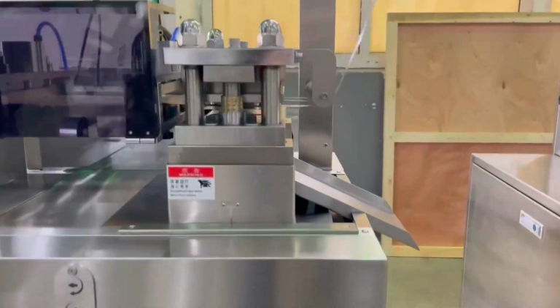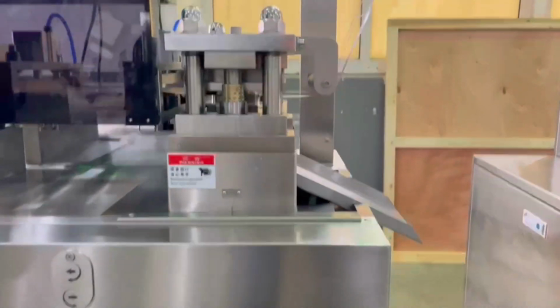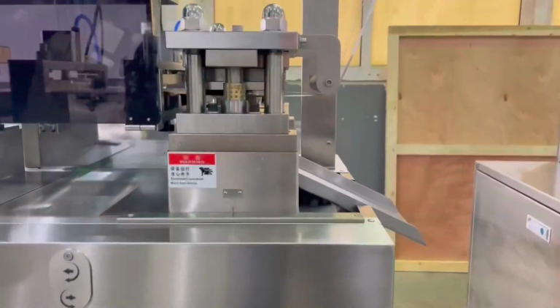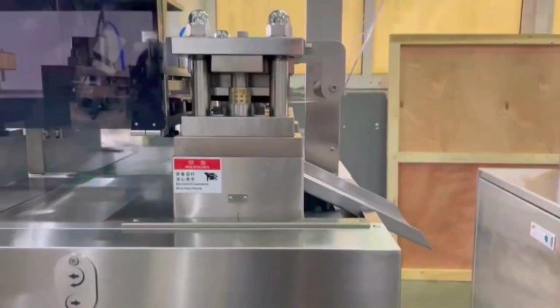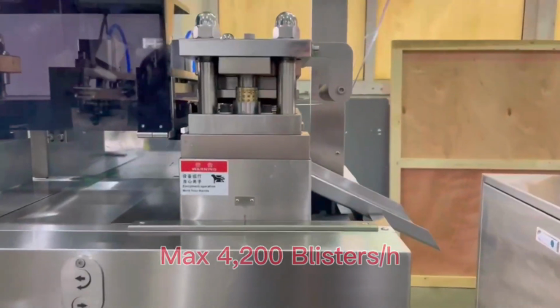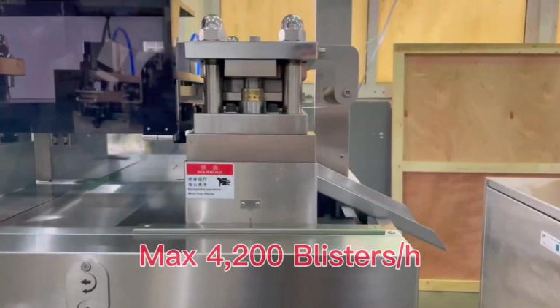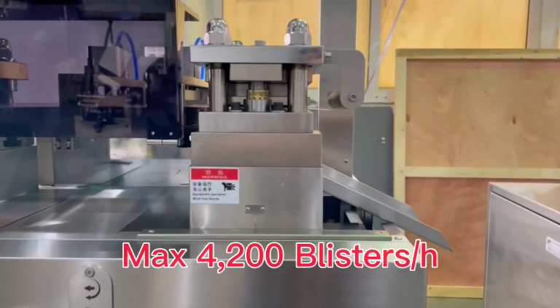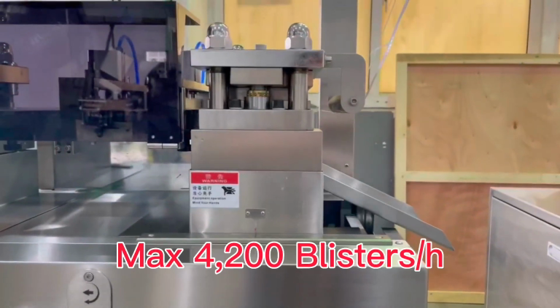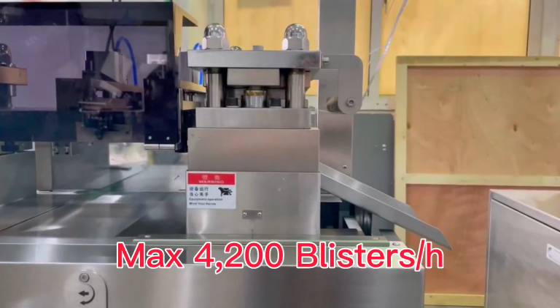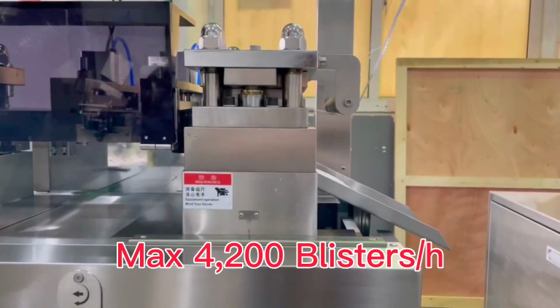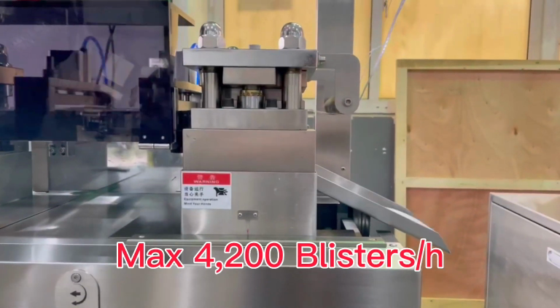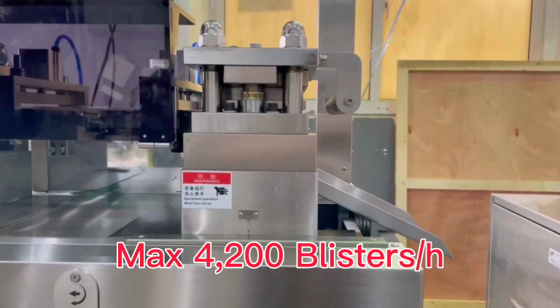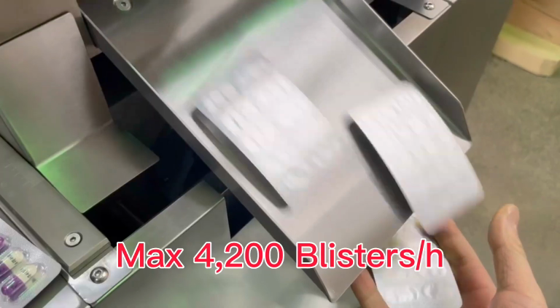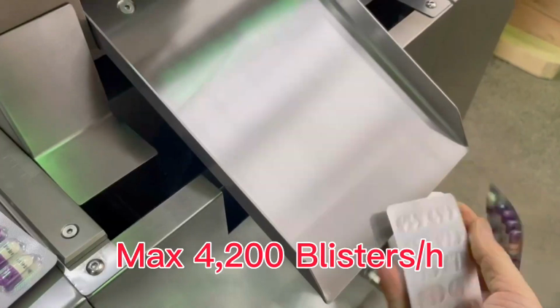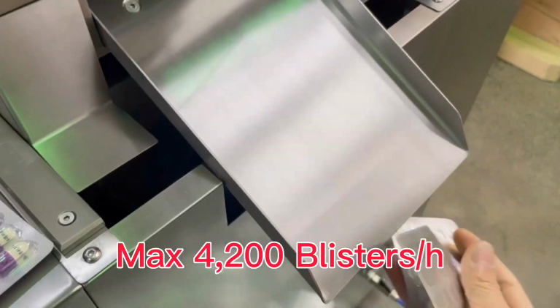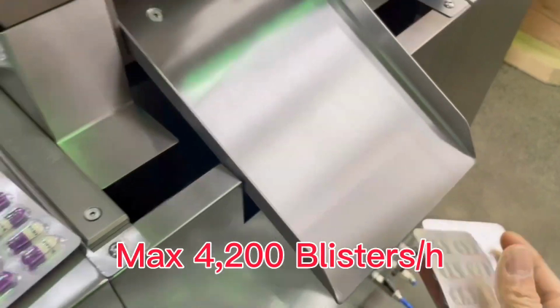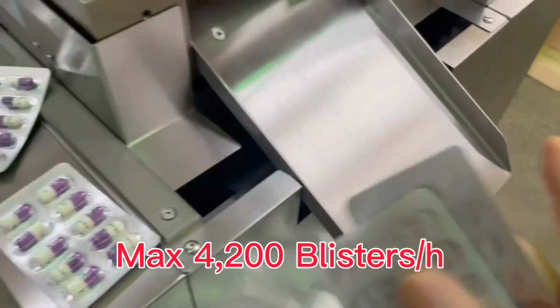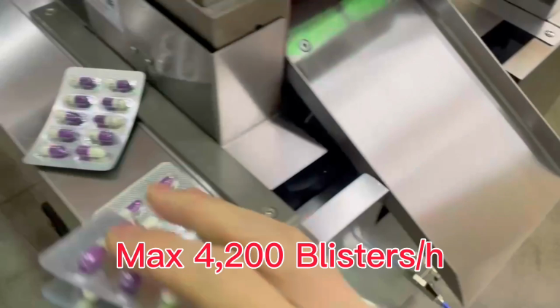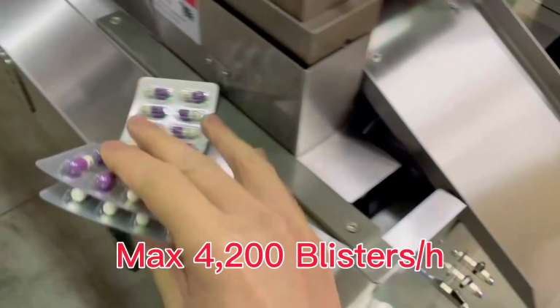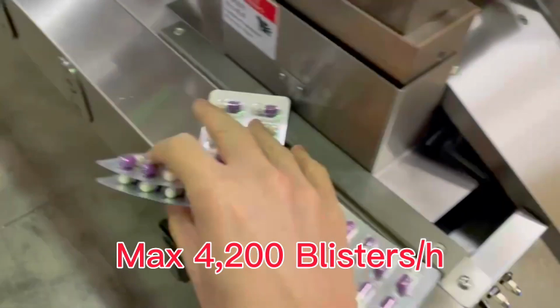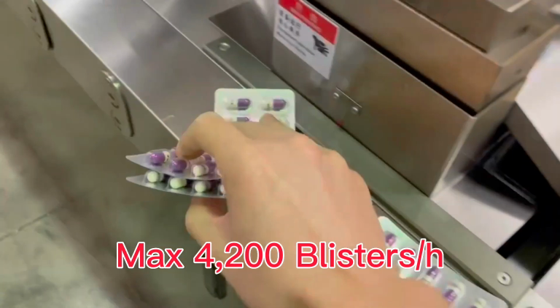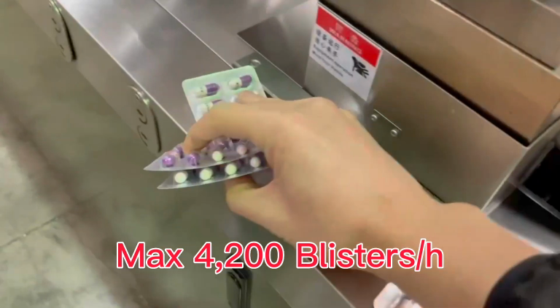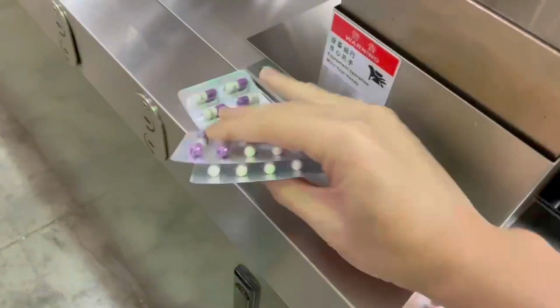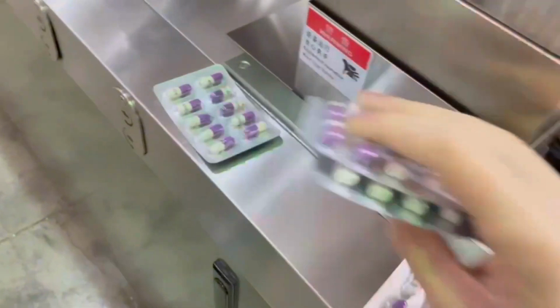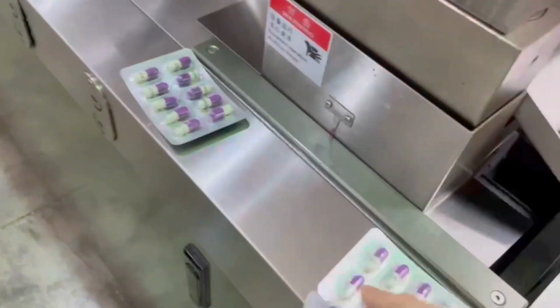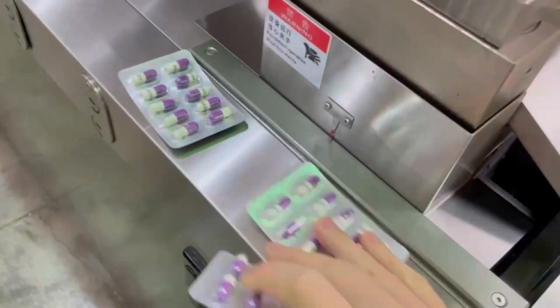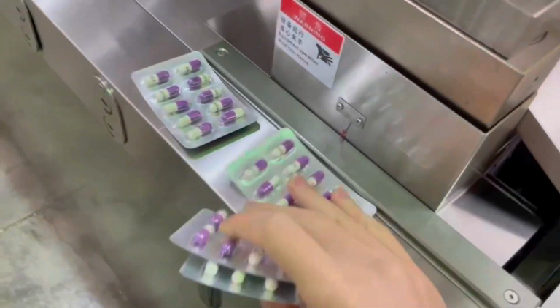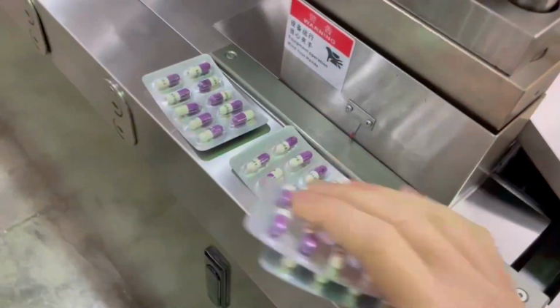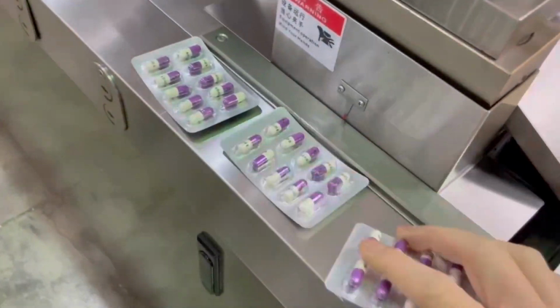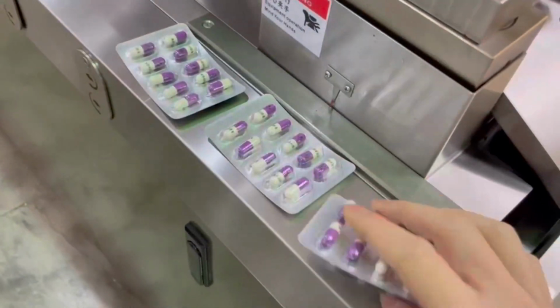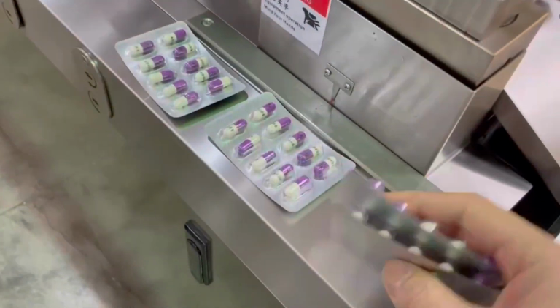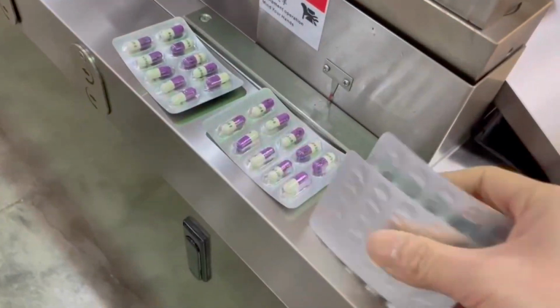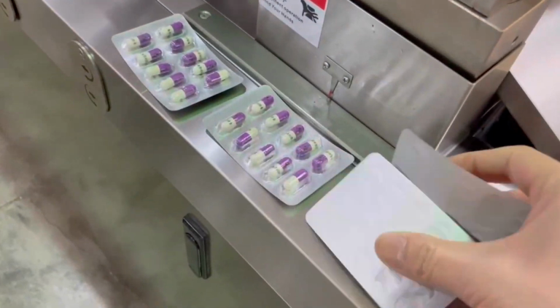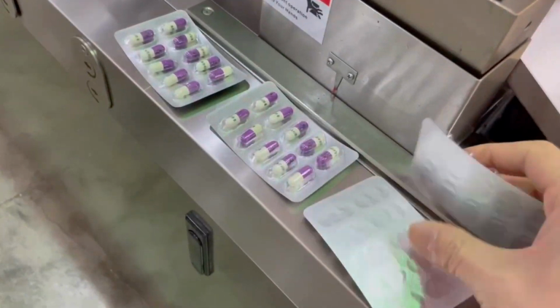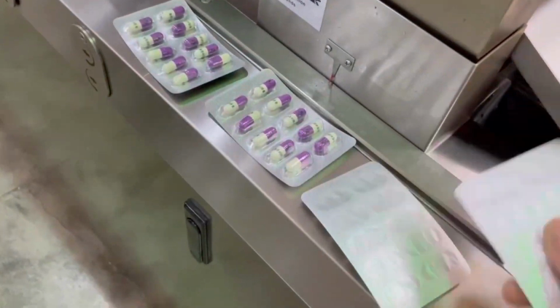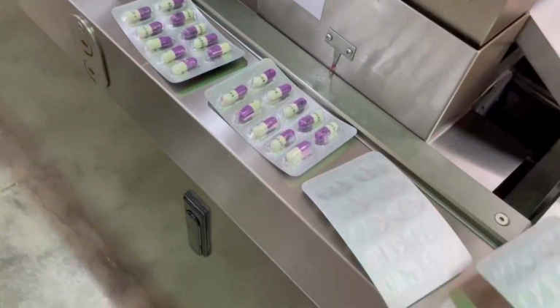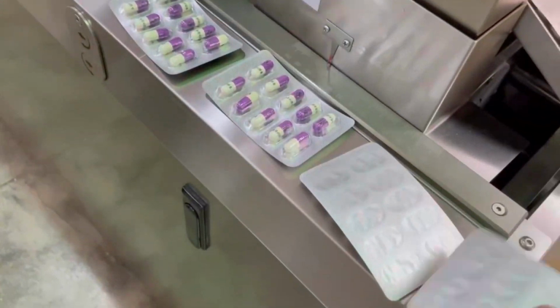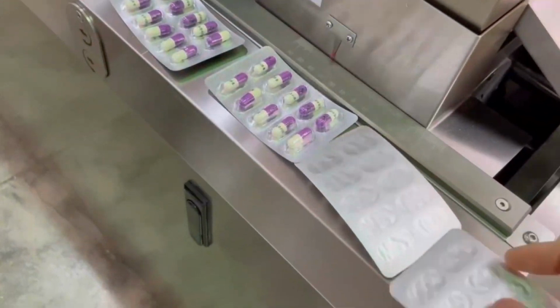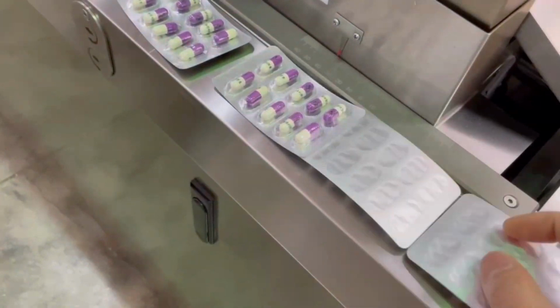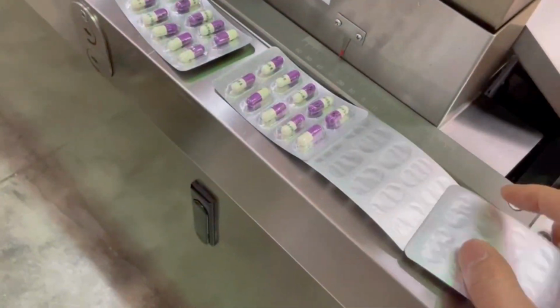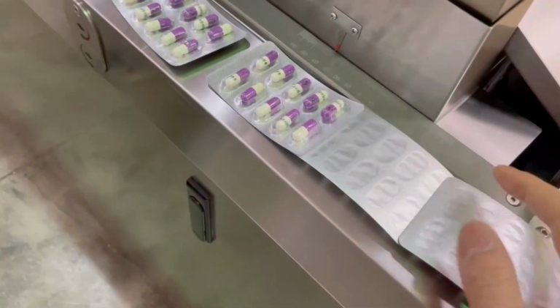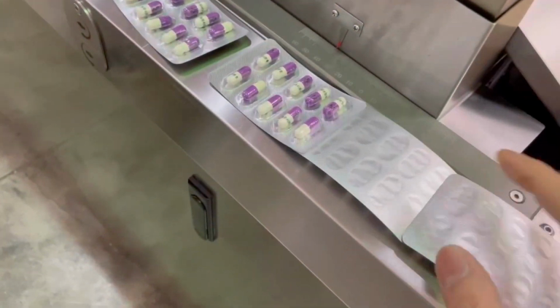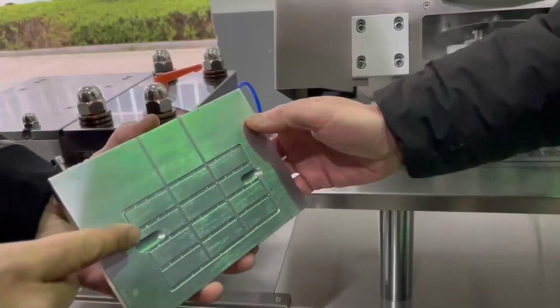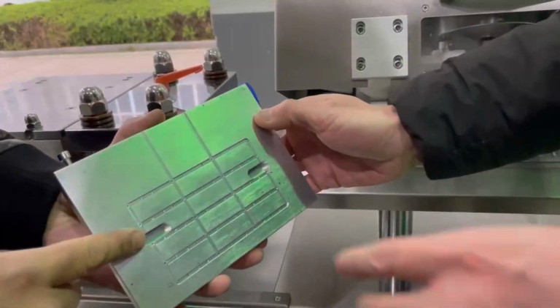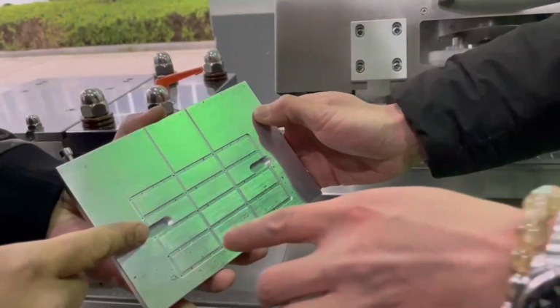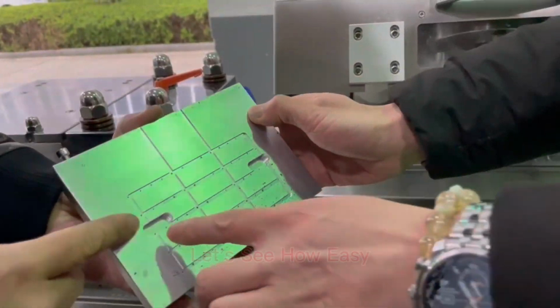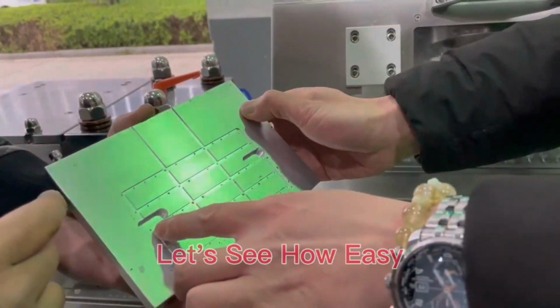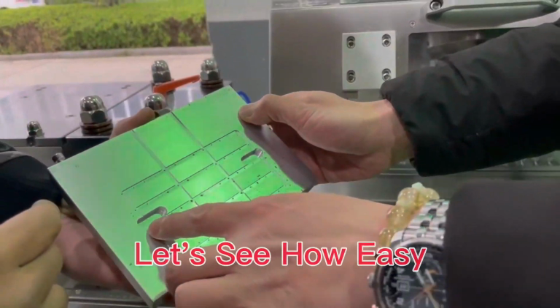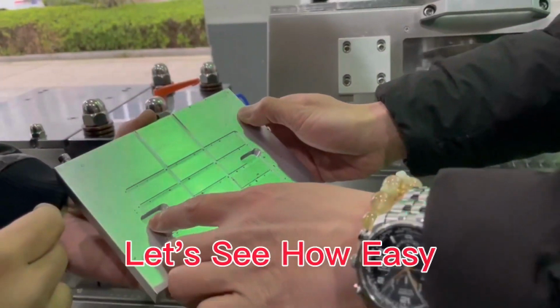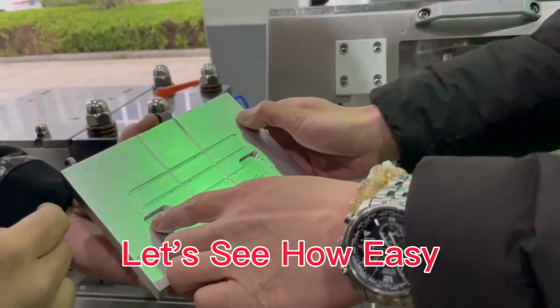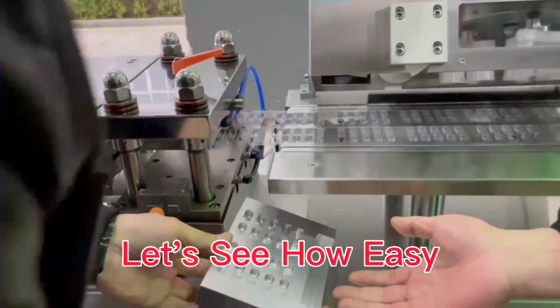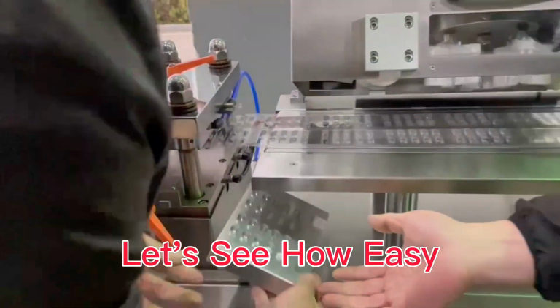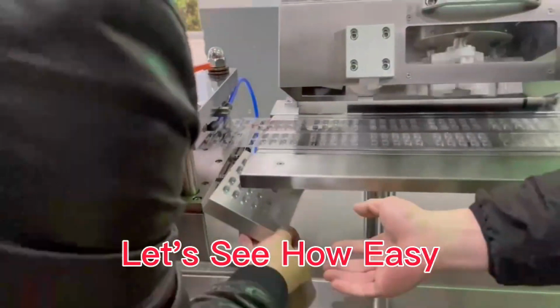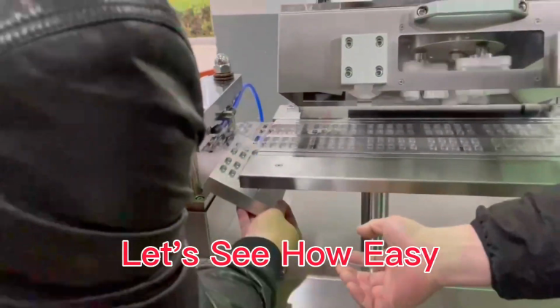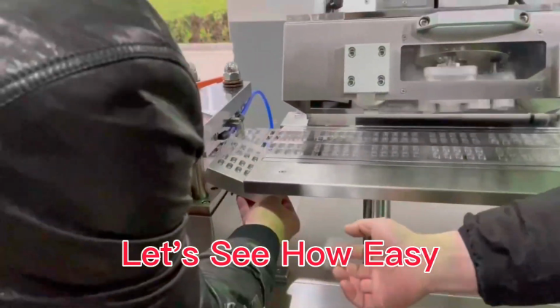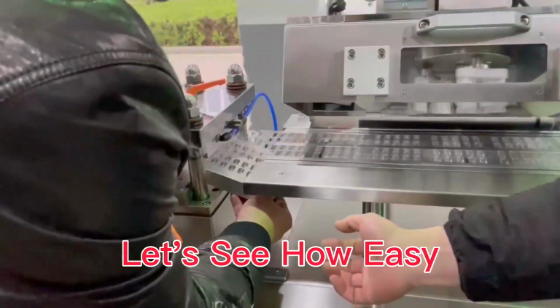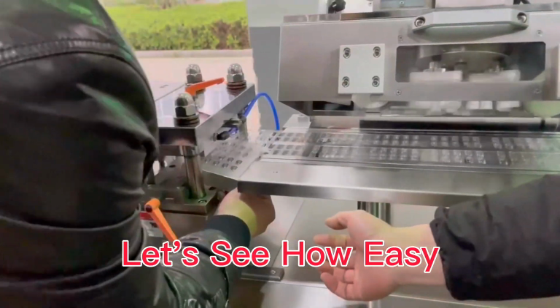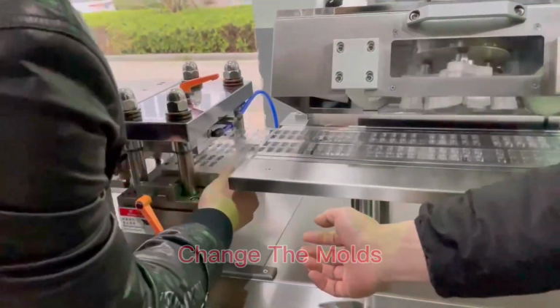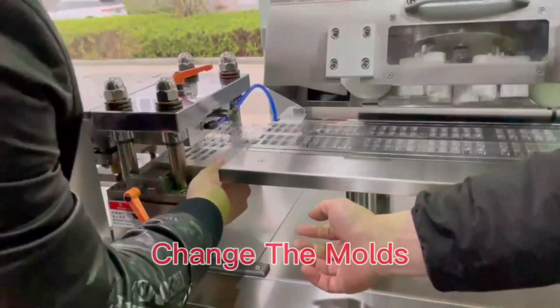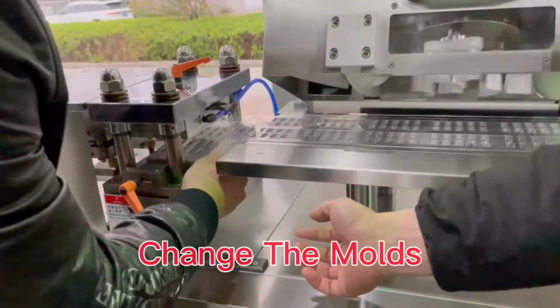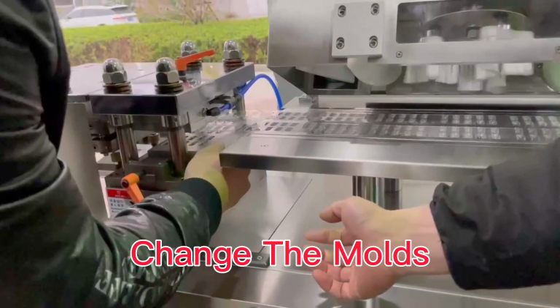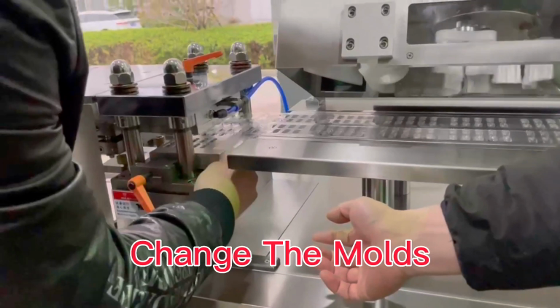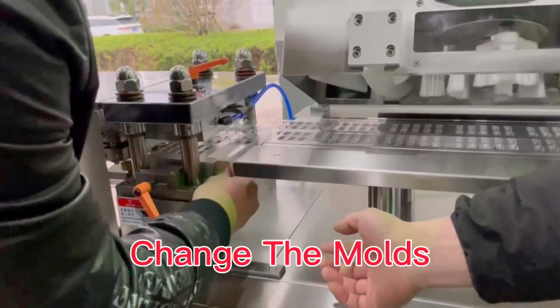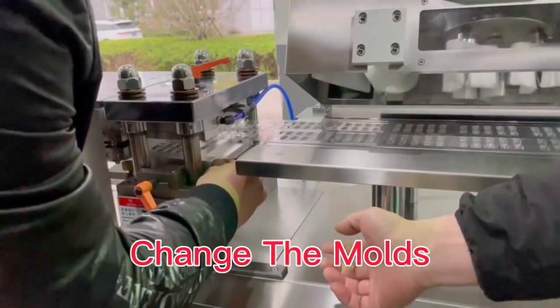Max output is 4200 blisters per hour. Let's see how easy it is to change the mode.